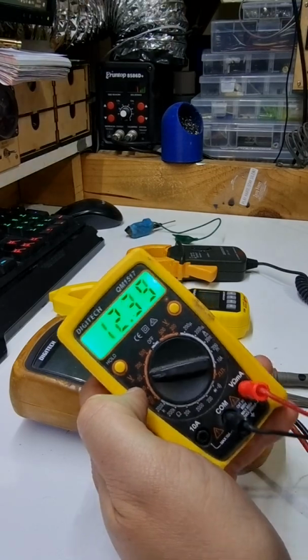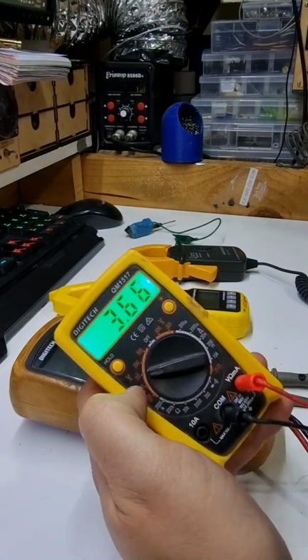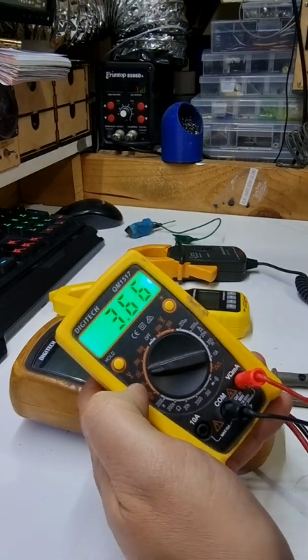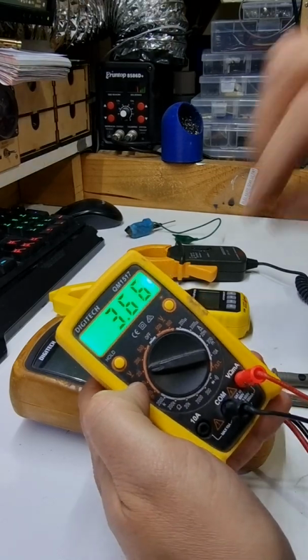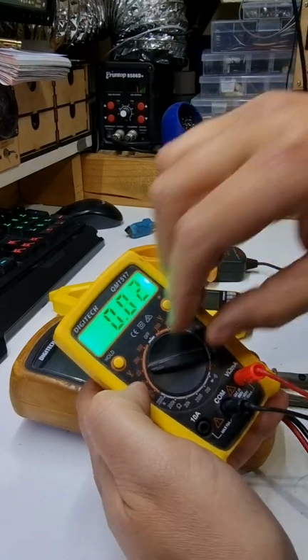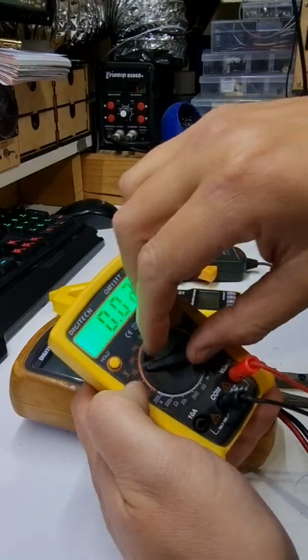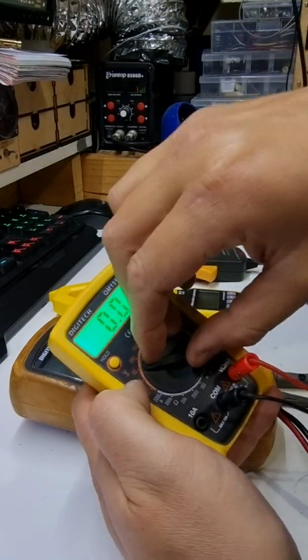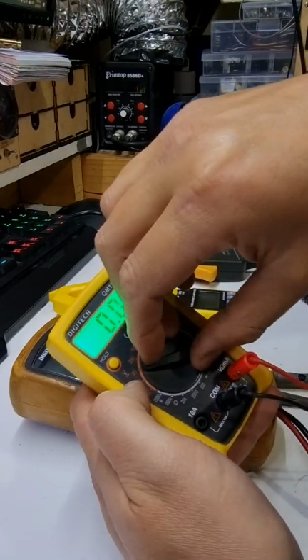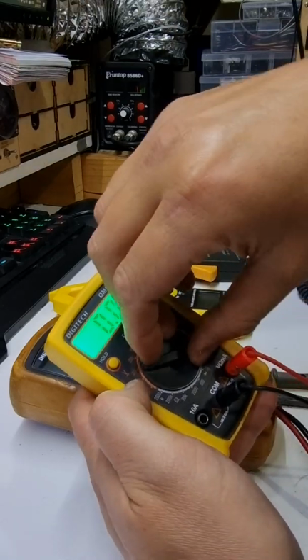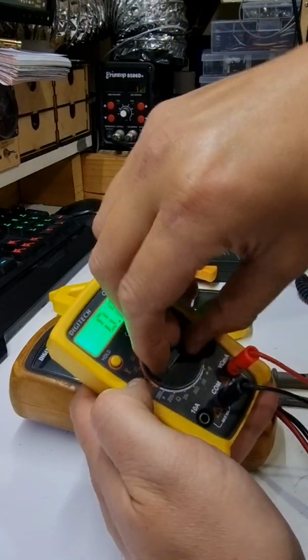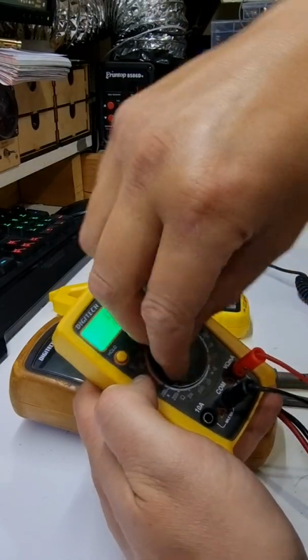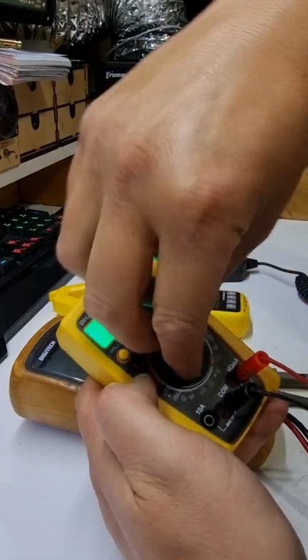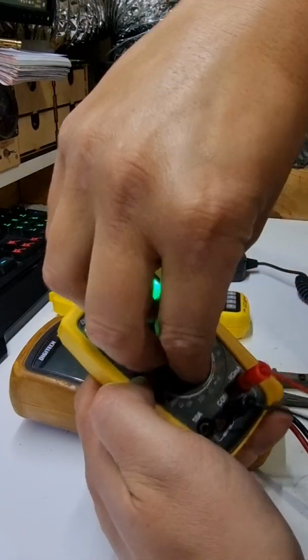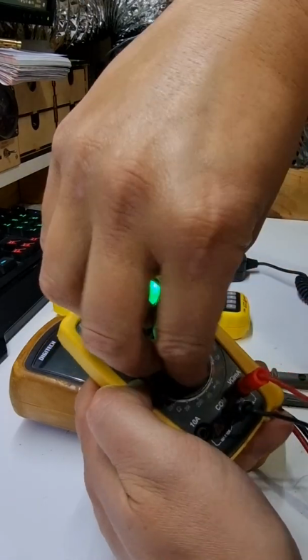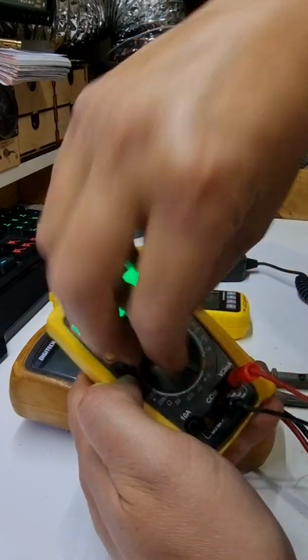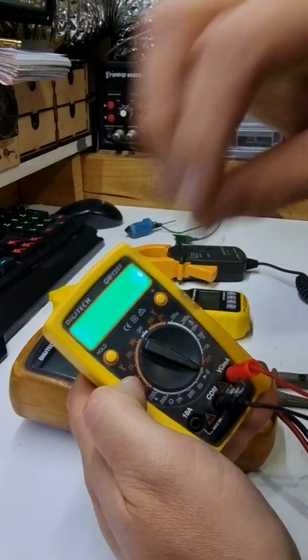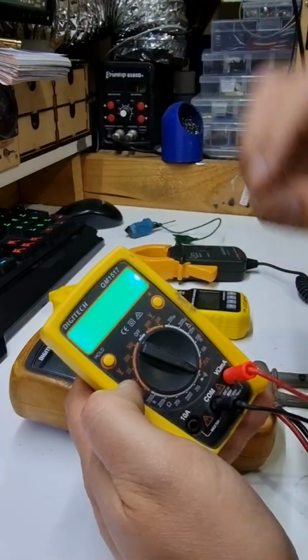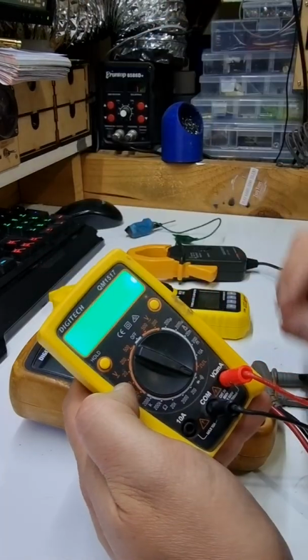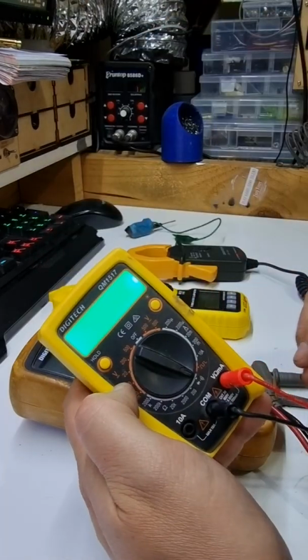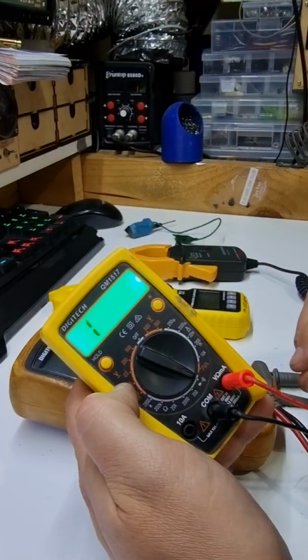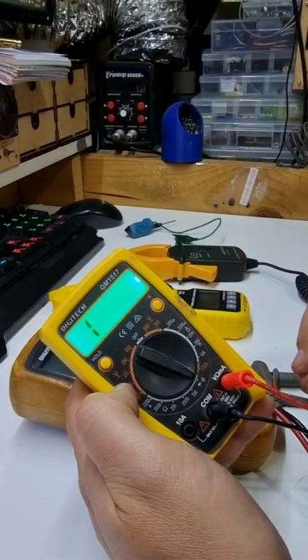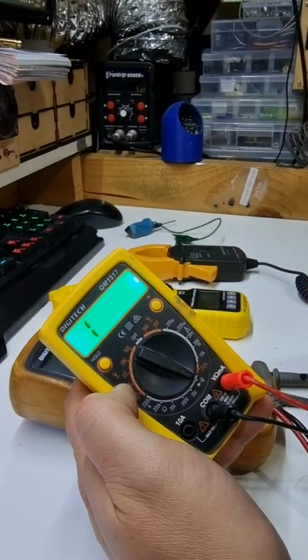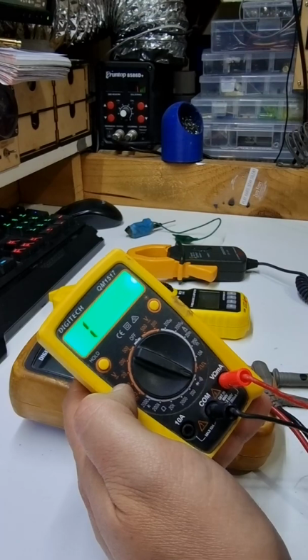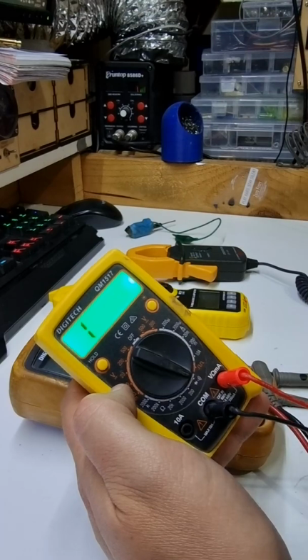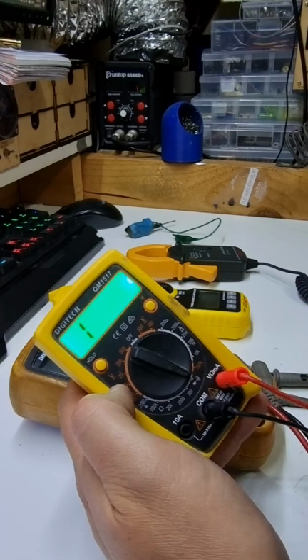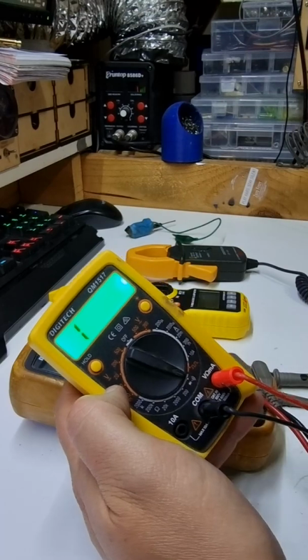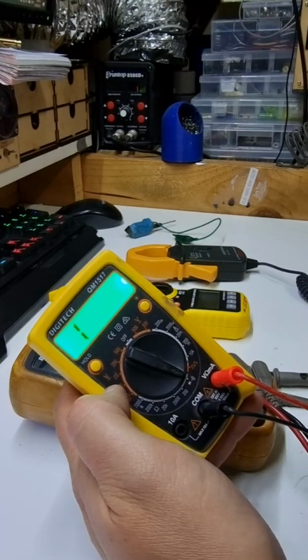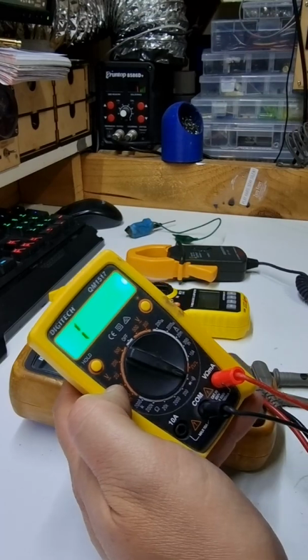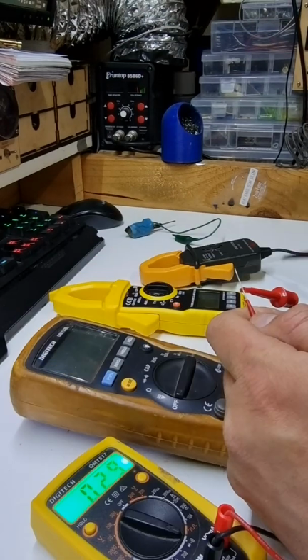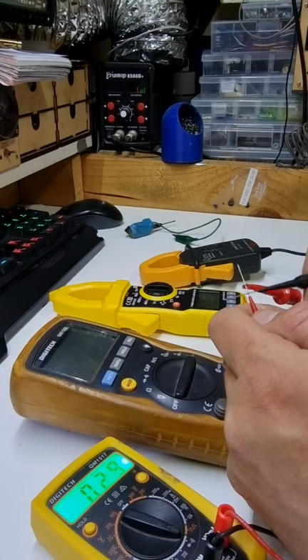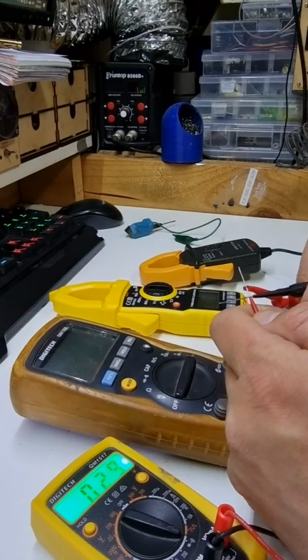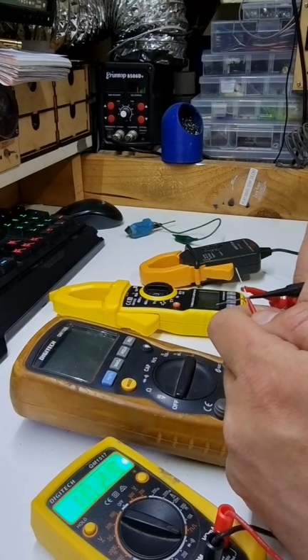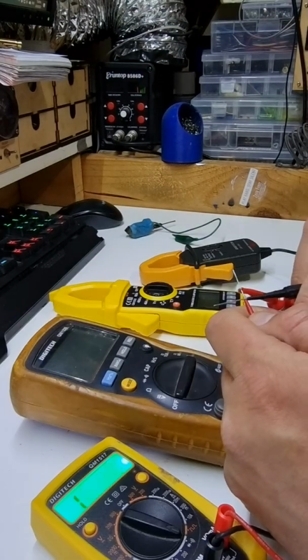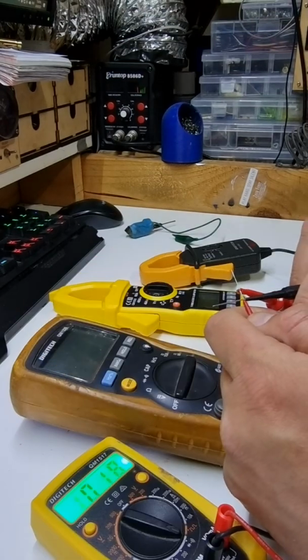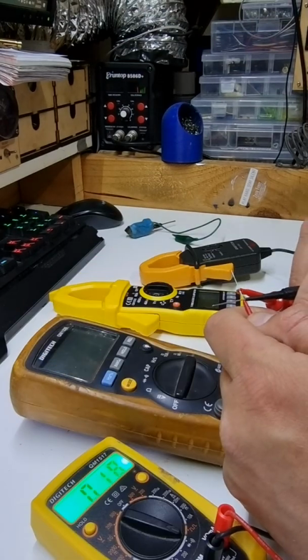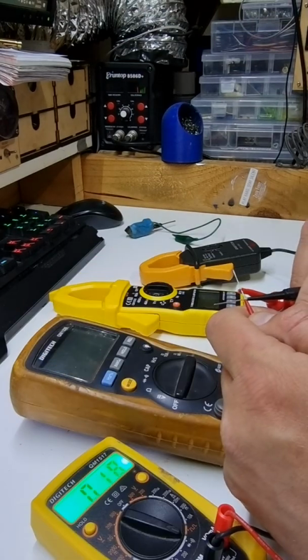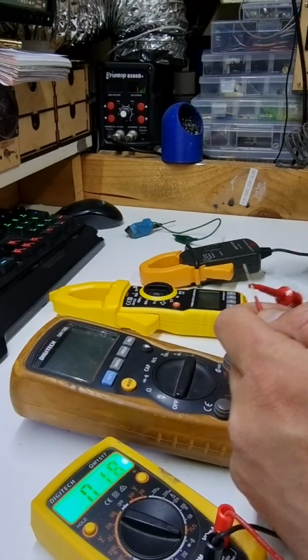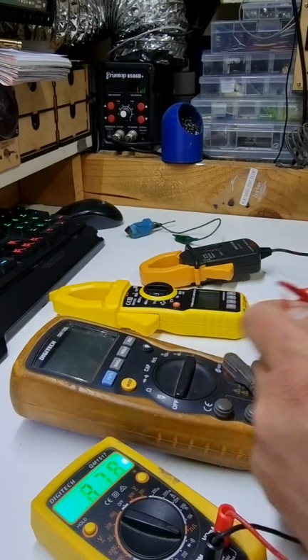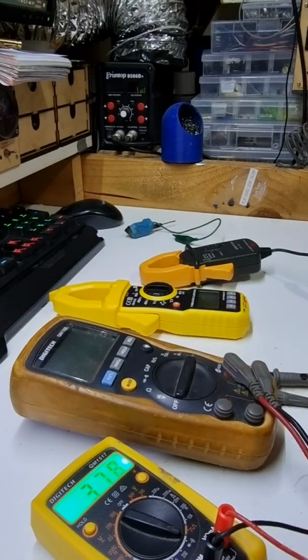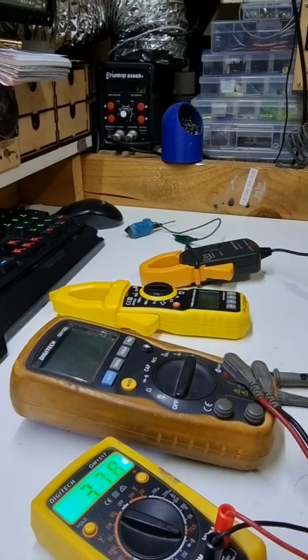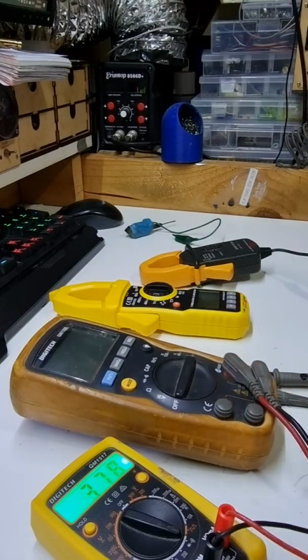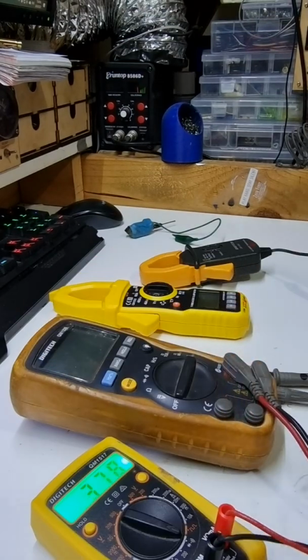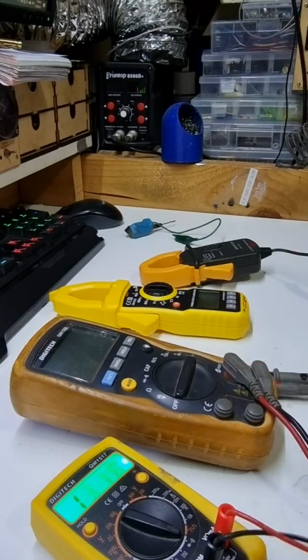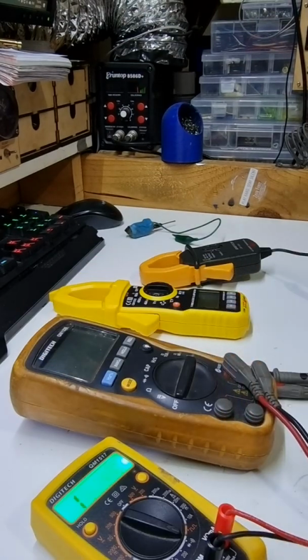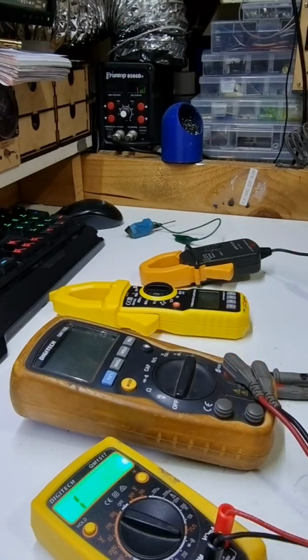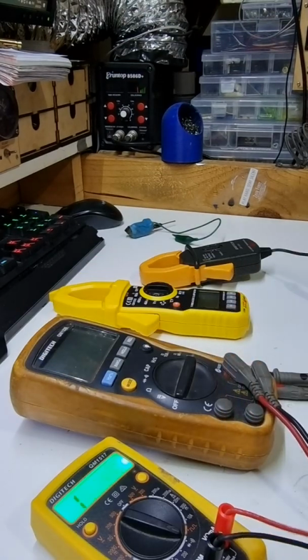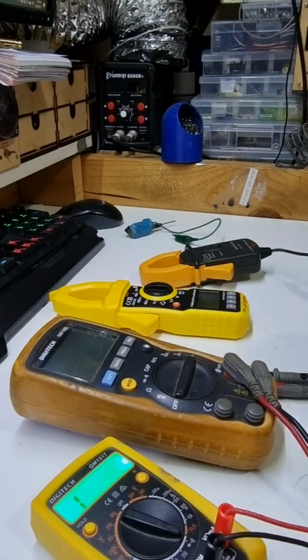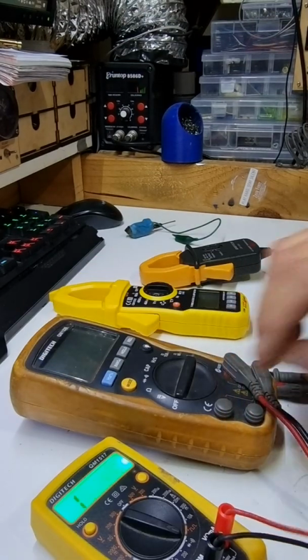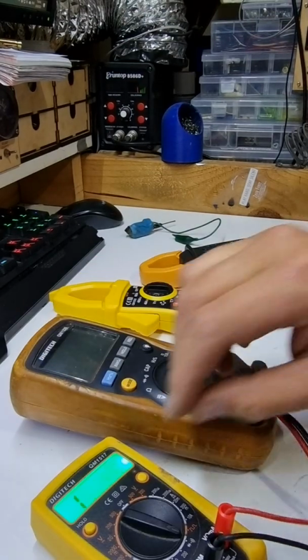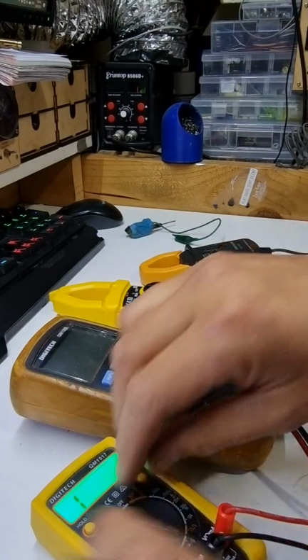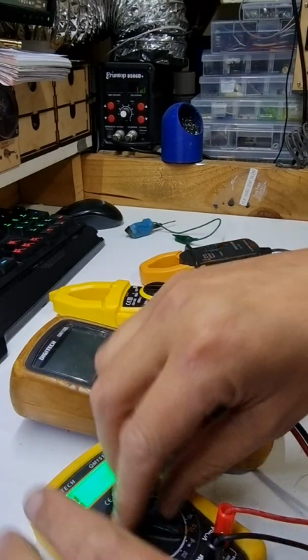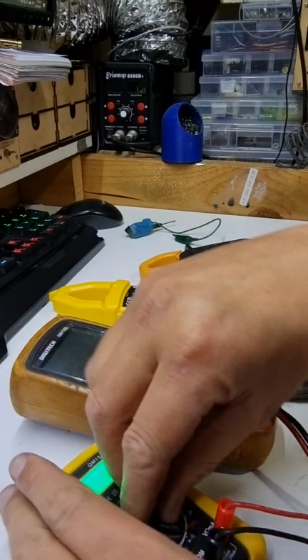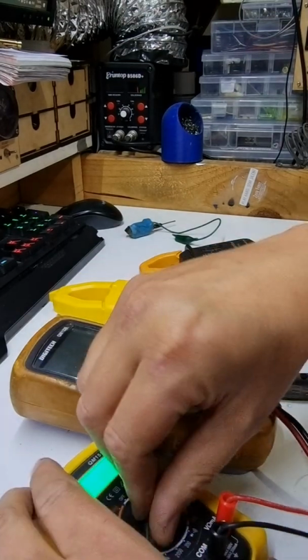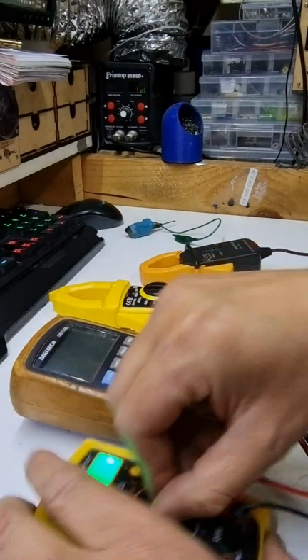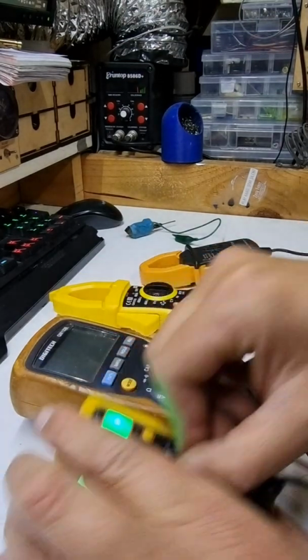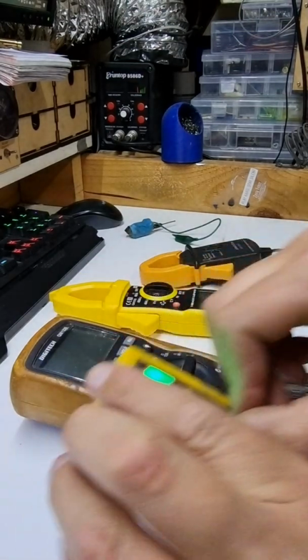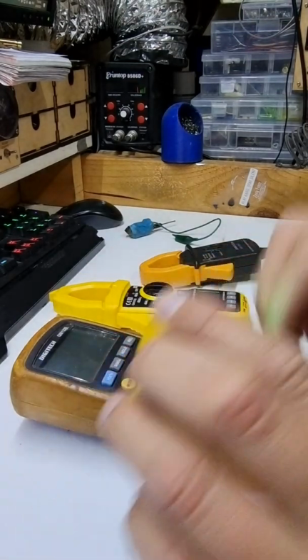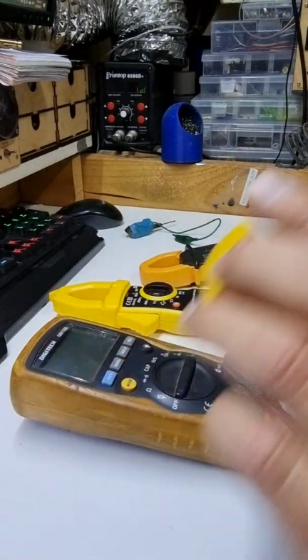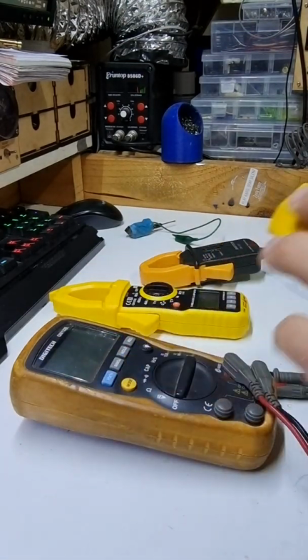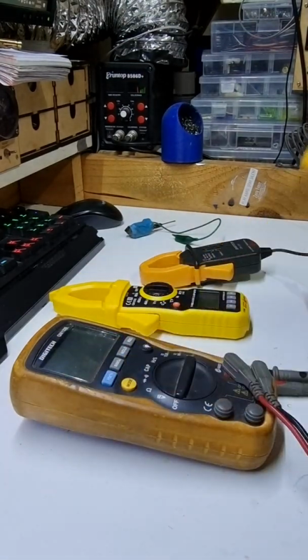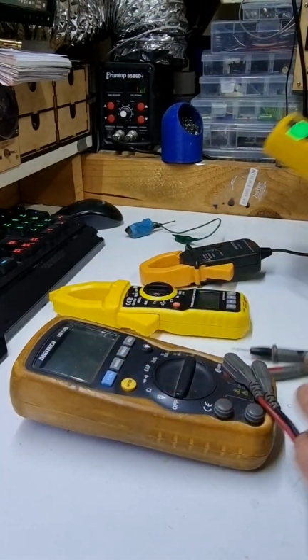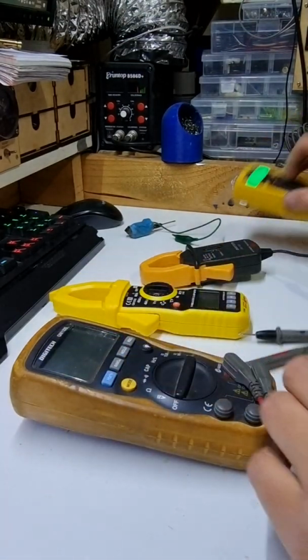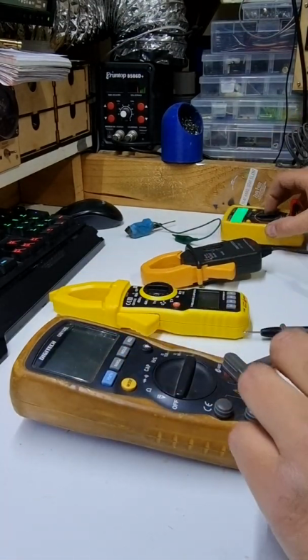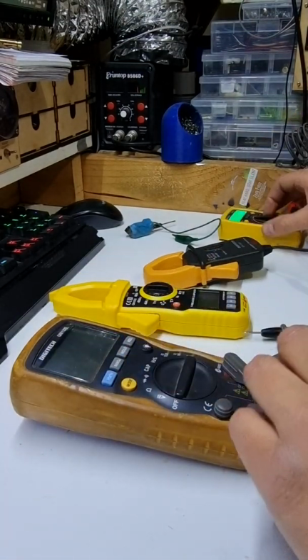The other thing you're going to need to know about is continuity beep. And it's easy — they've all got this feature.